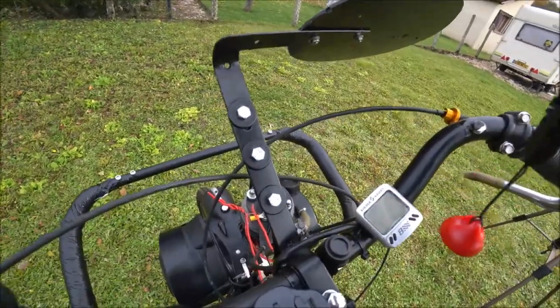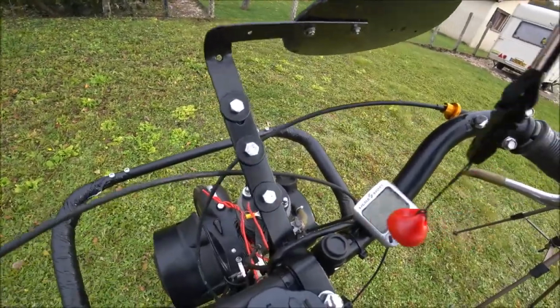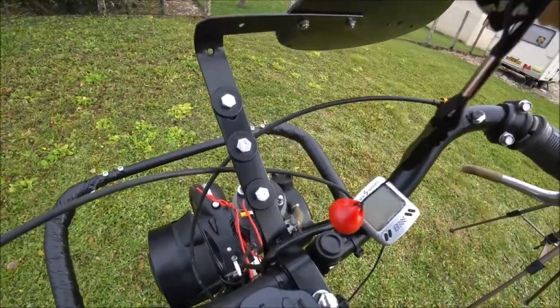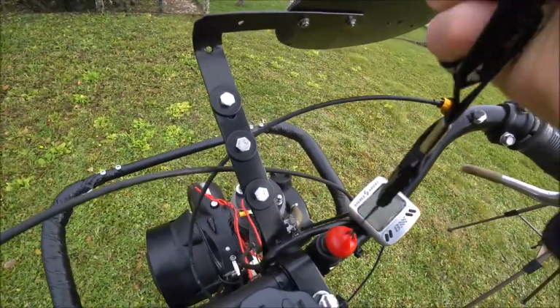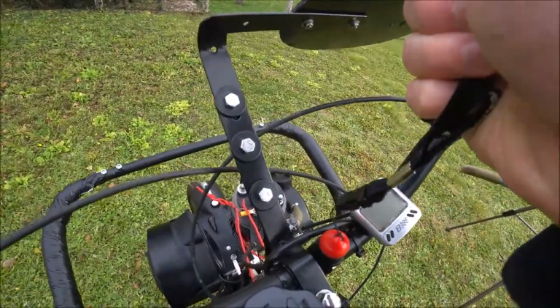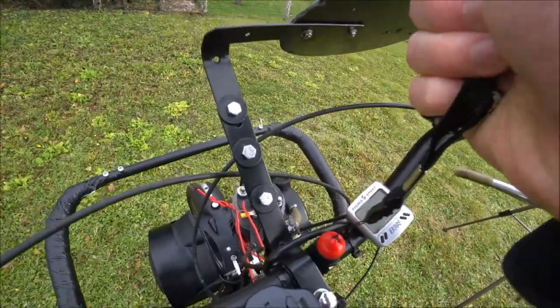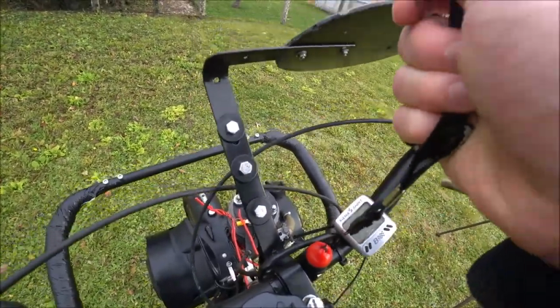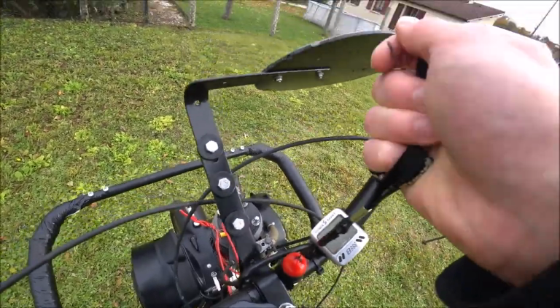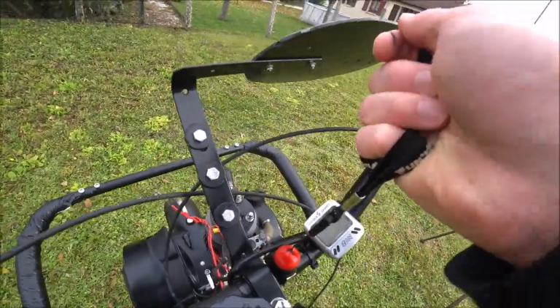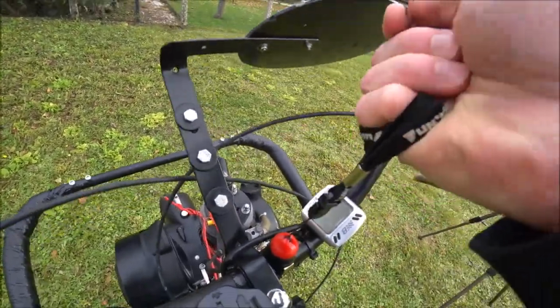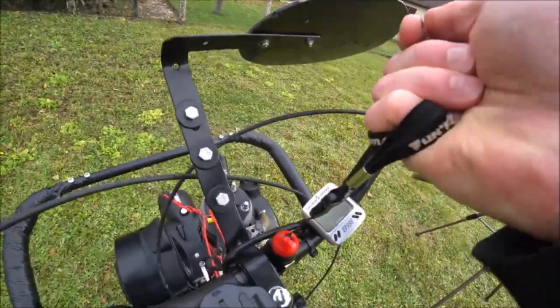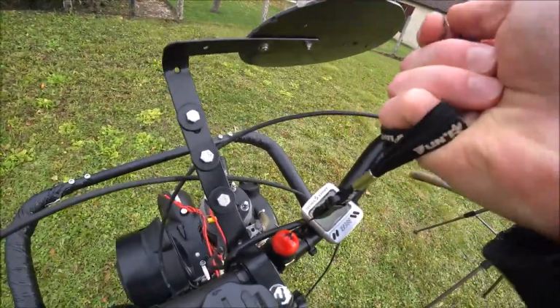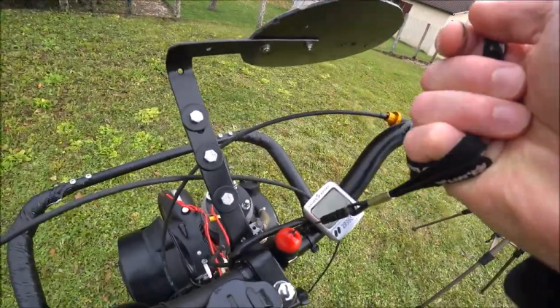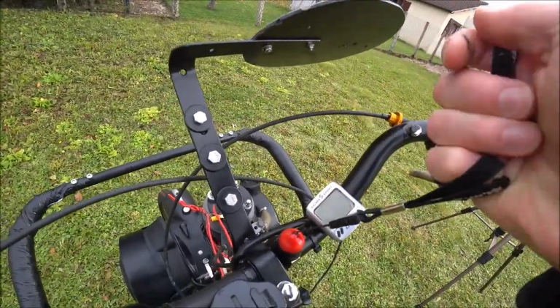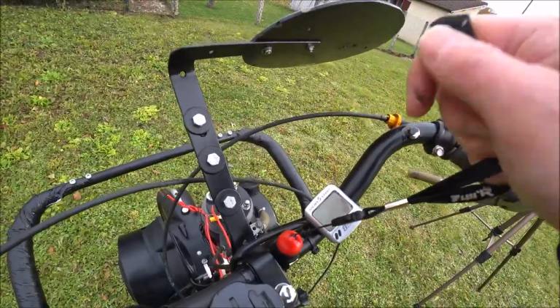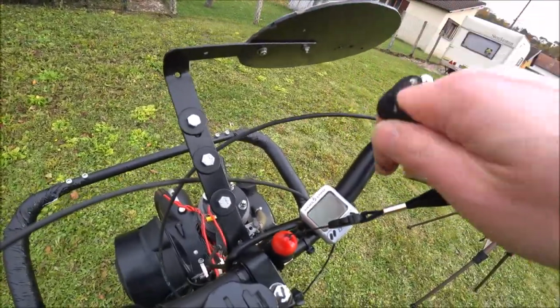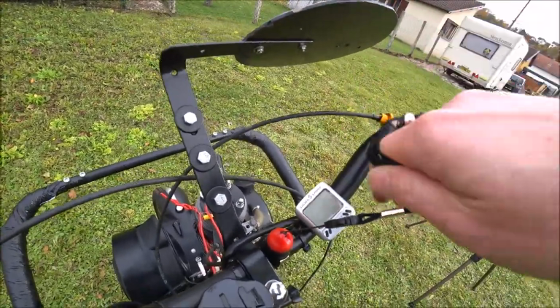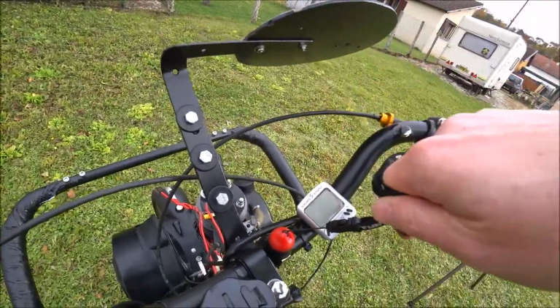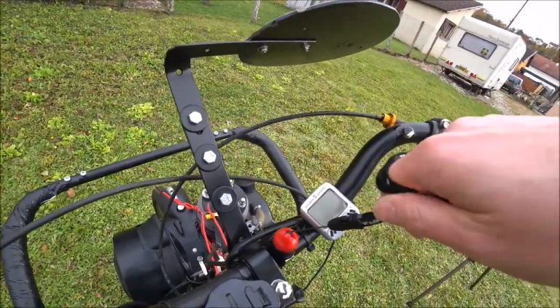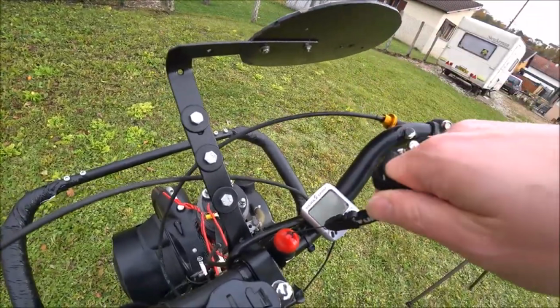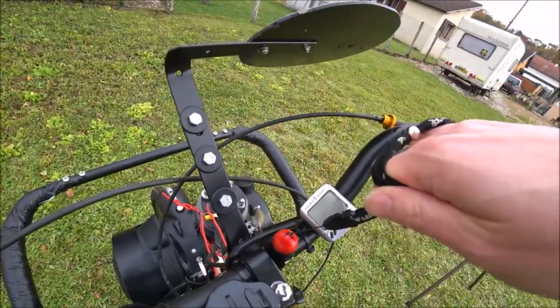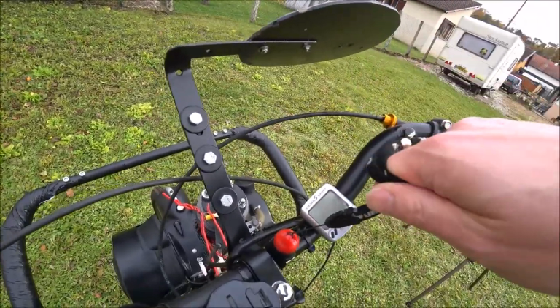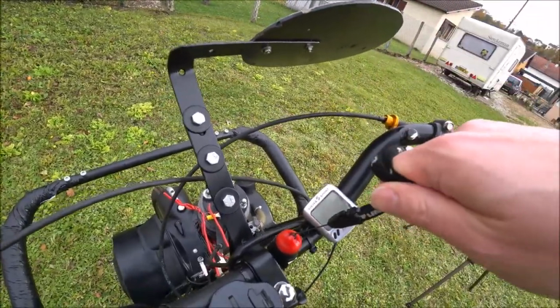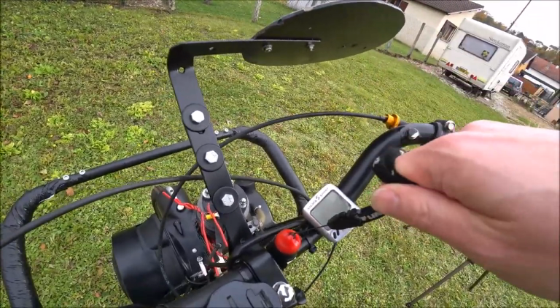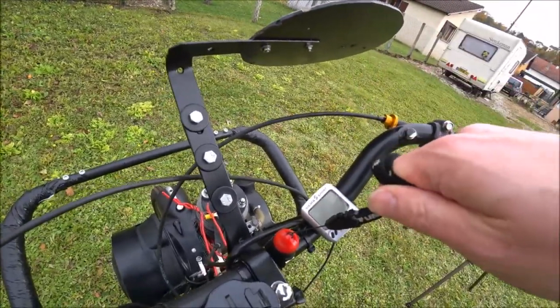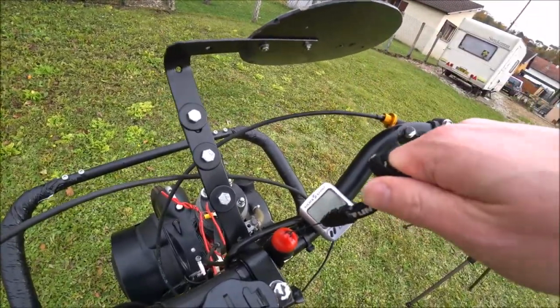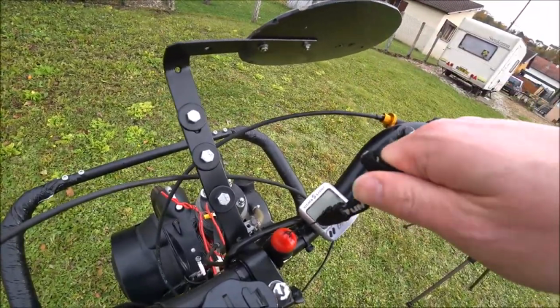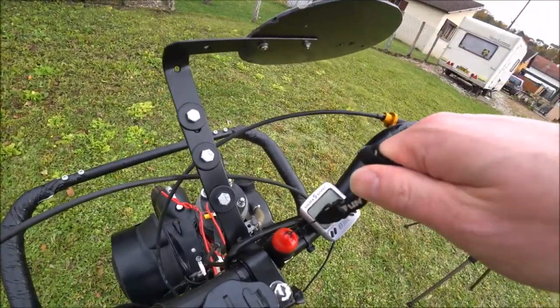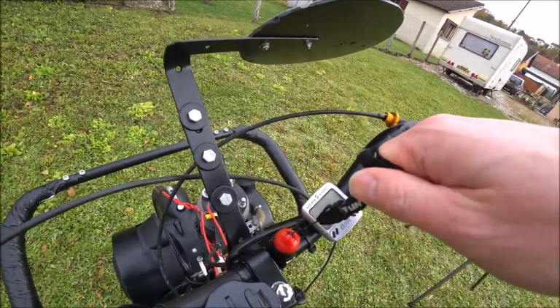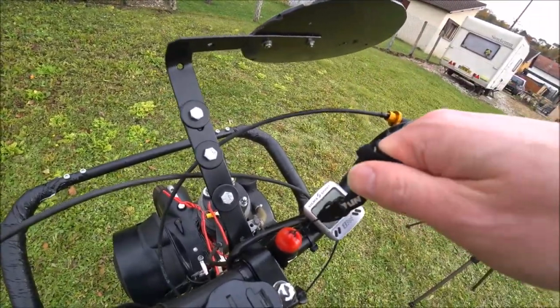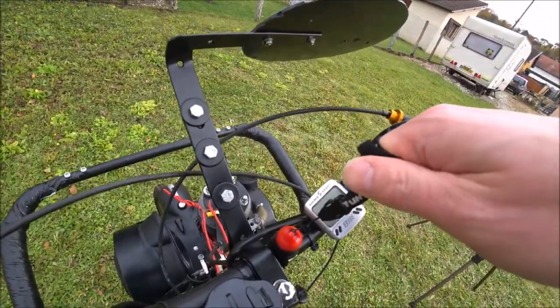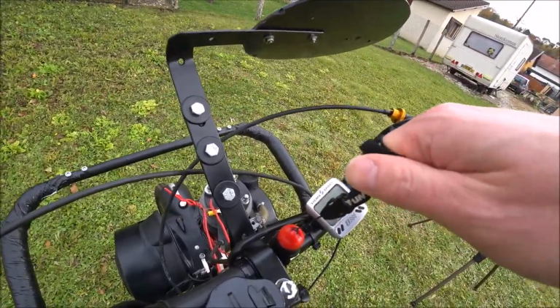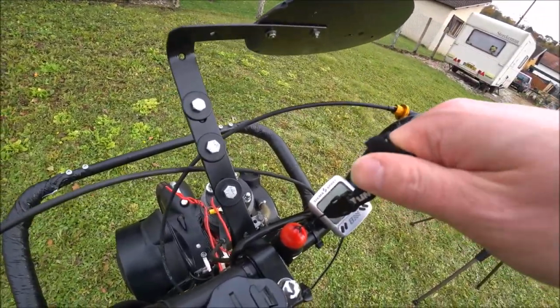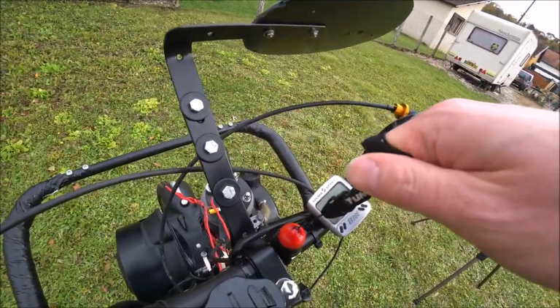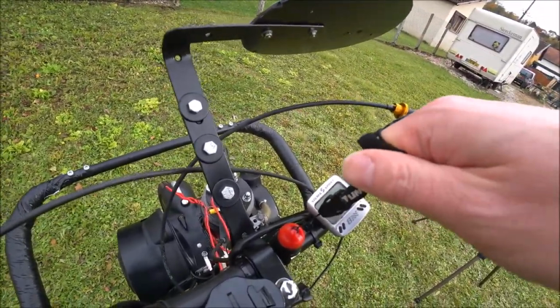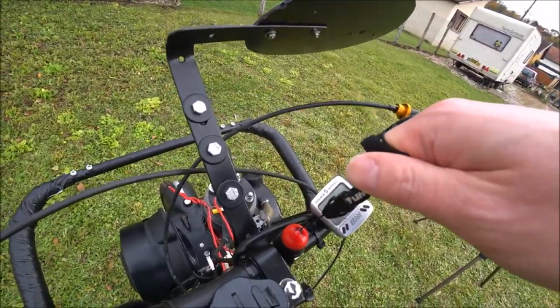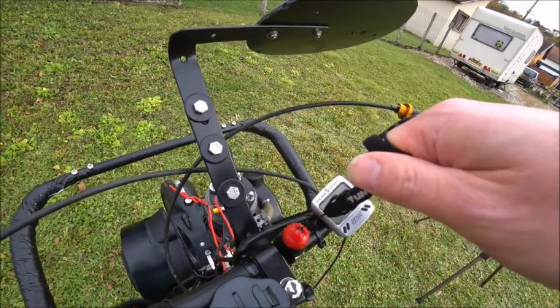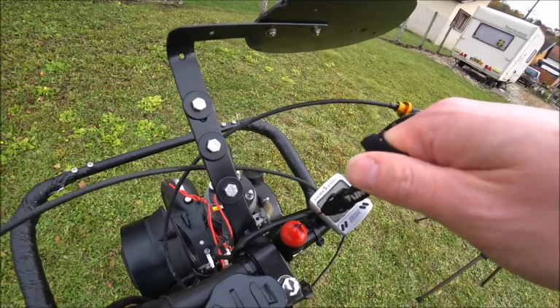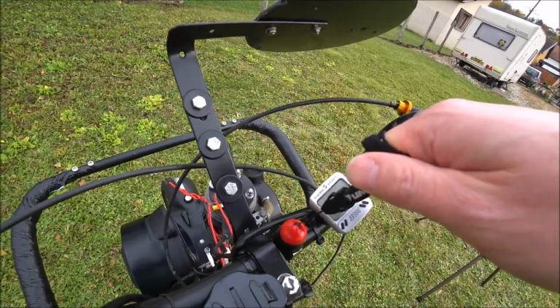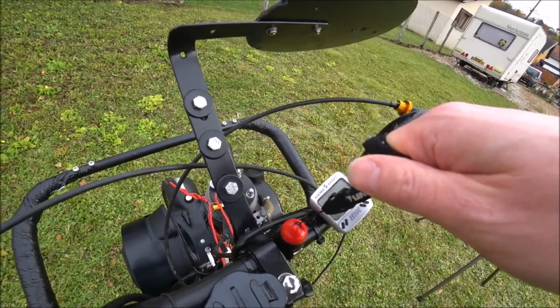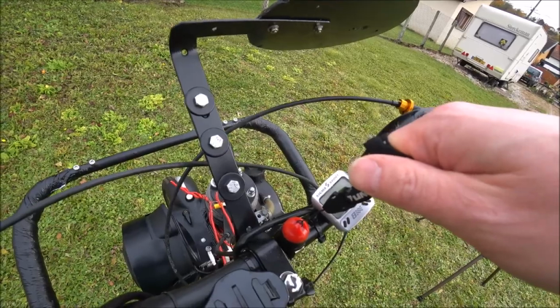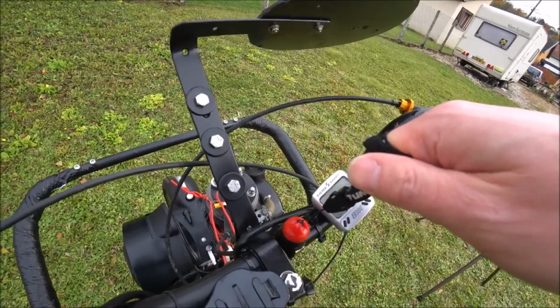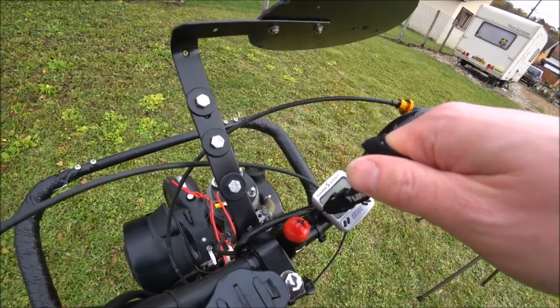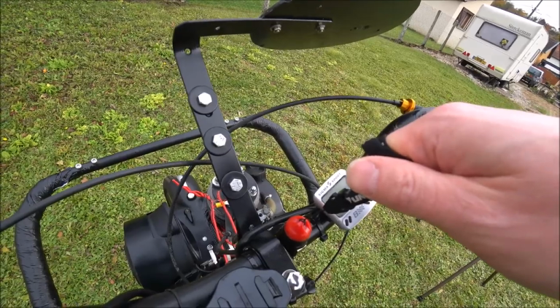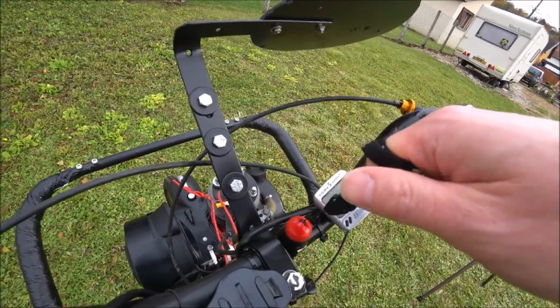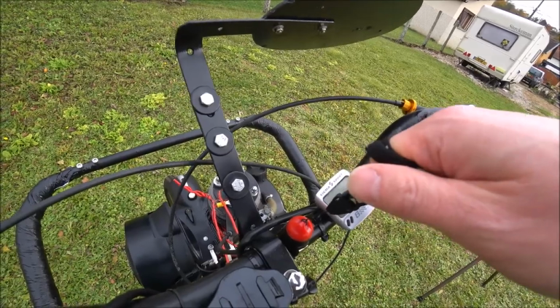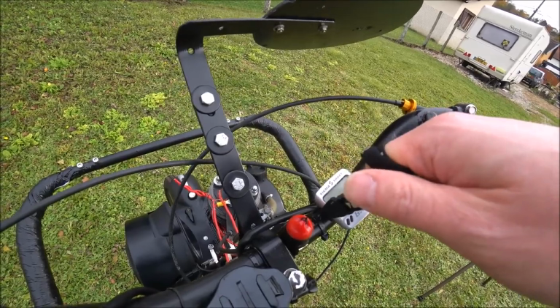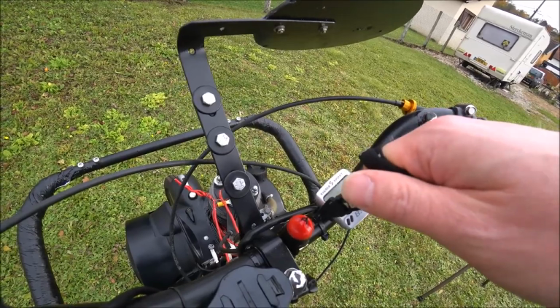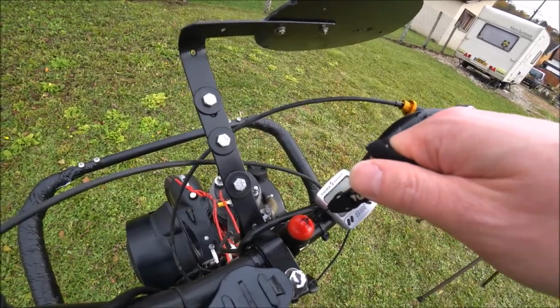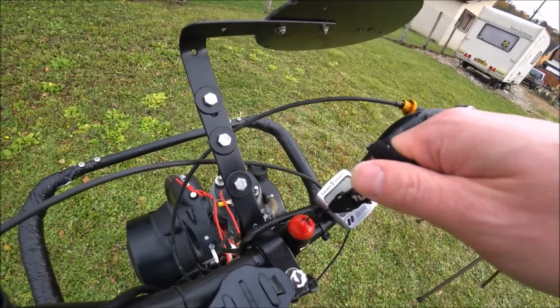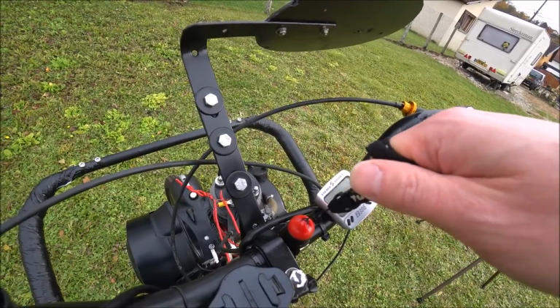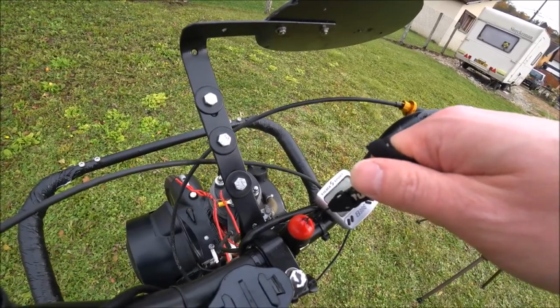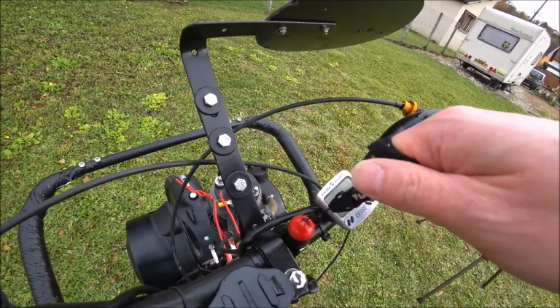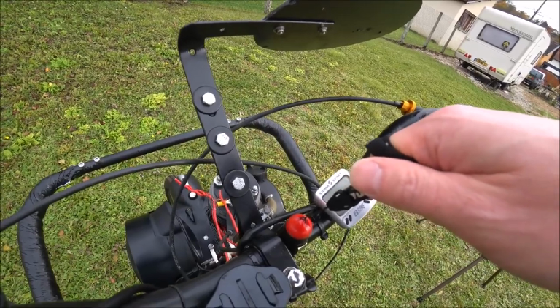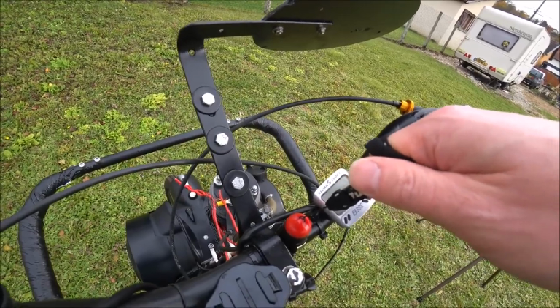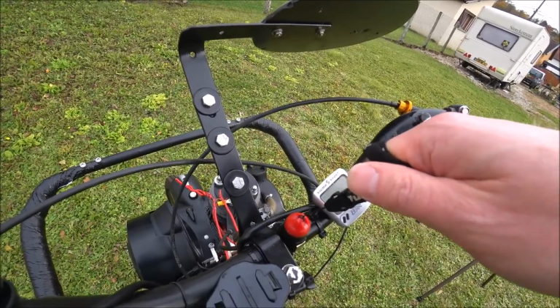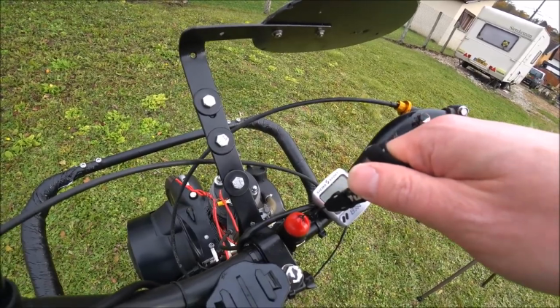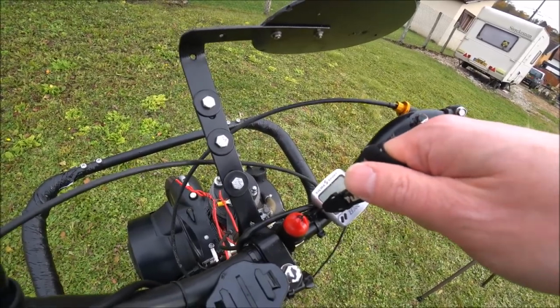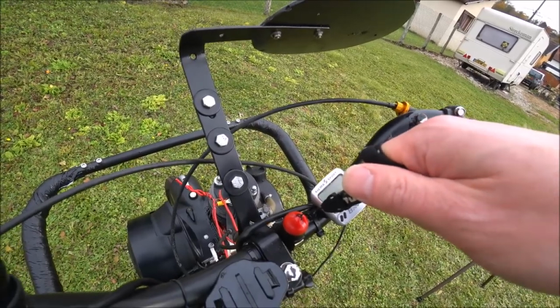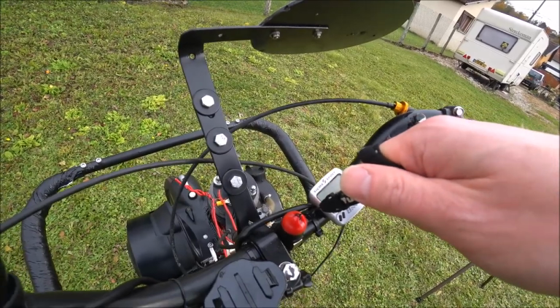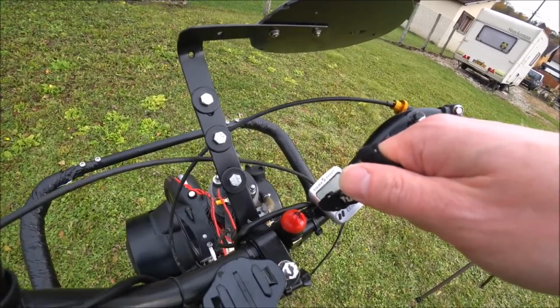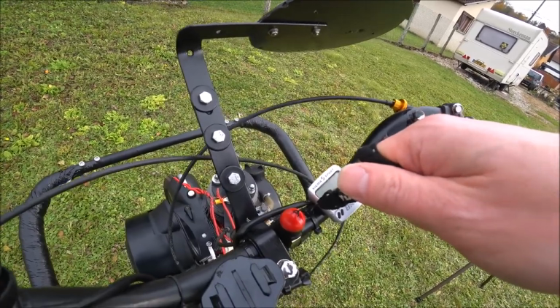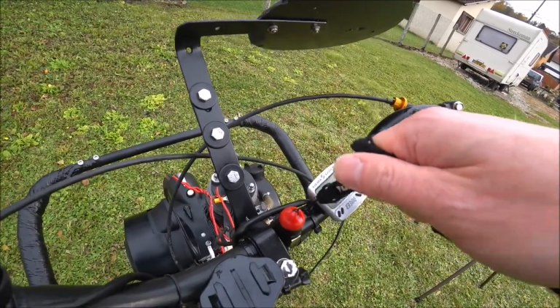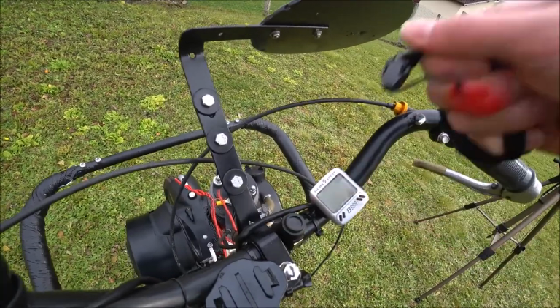Et puis, j'ai rajouté aussi le fameux coupe-circuit — obligatoire en compétition. Donc, si je chute et que je suis éjecté du Solex, voilà.